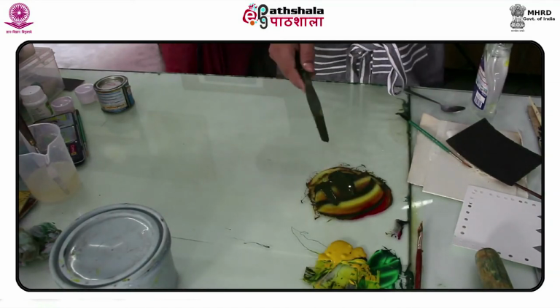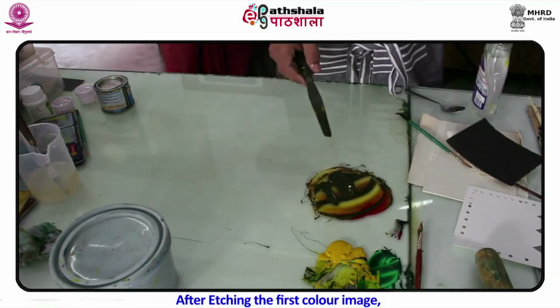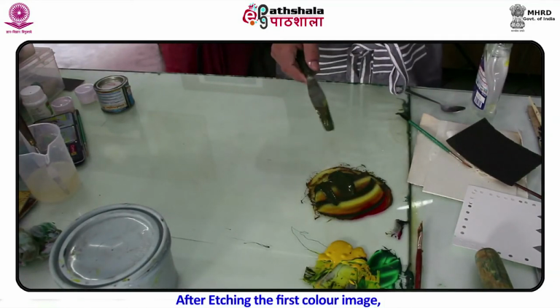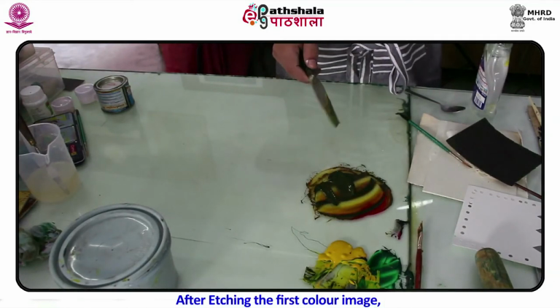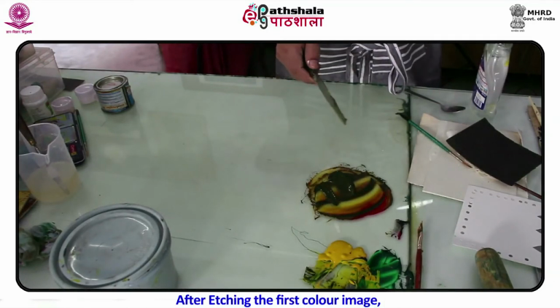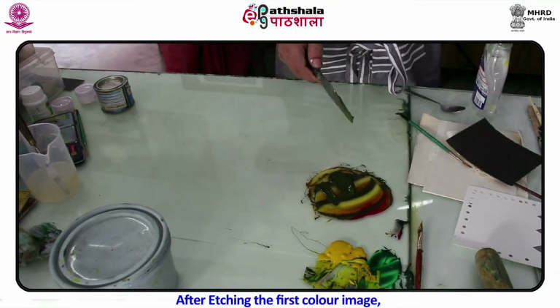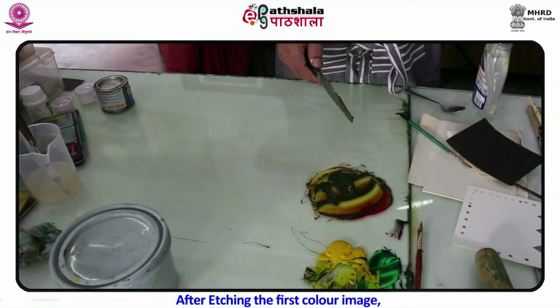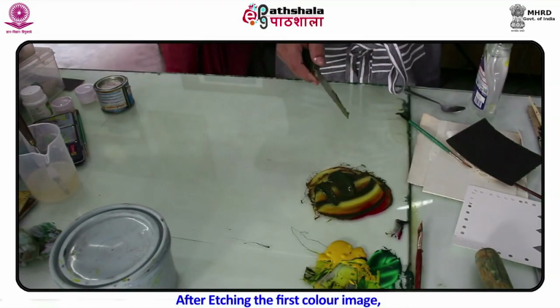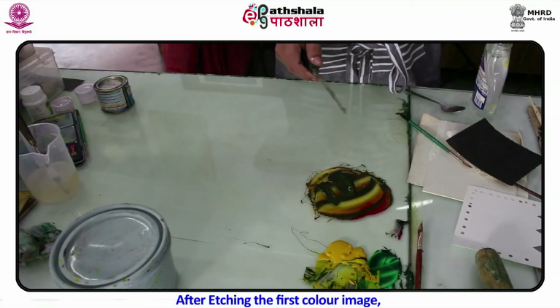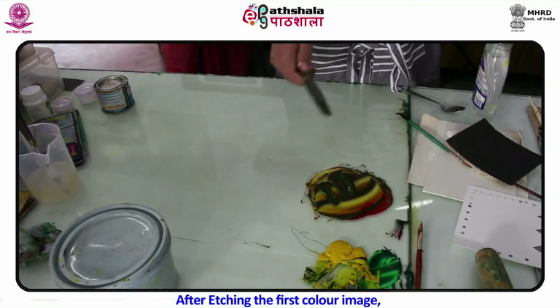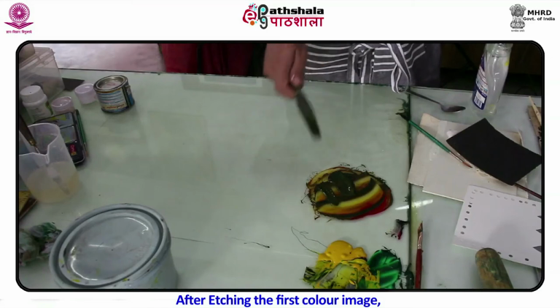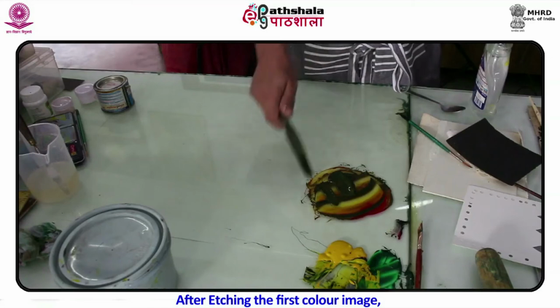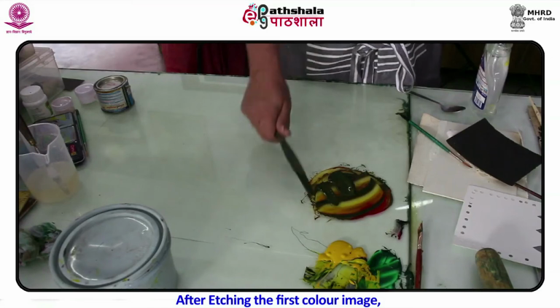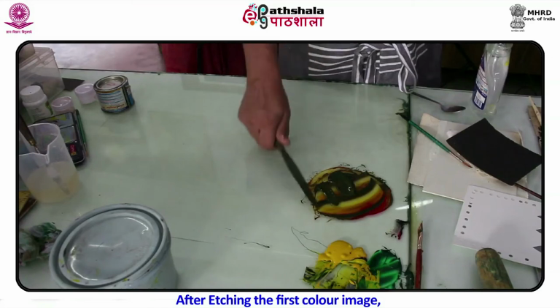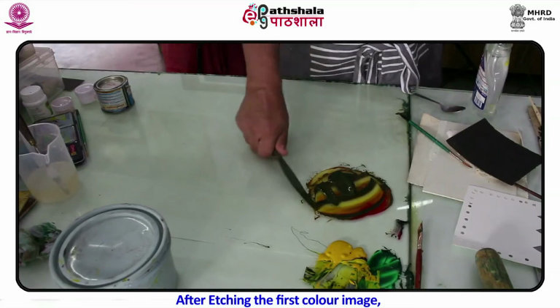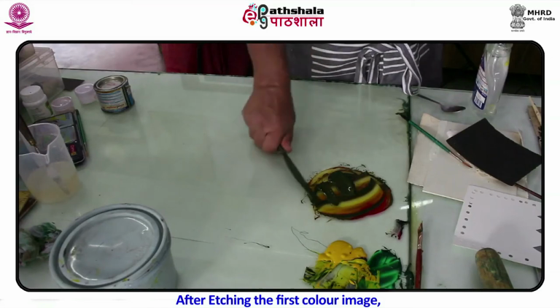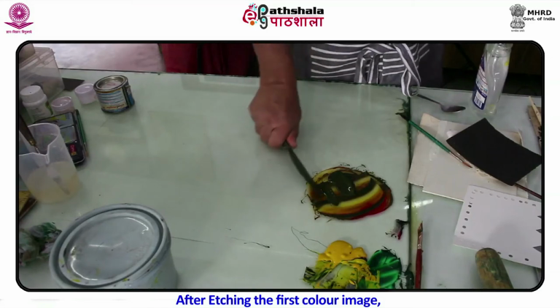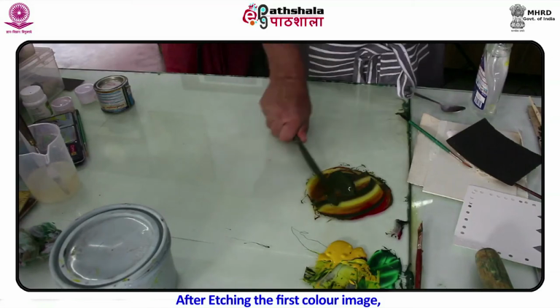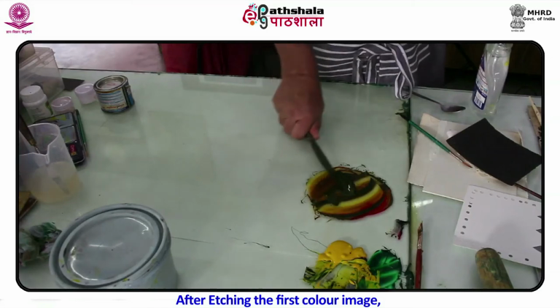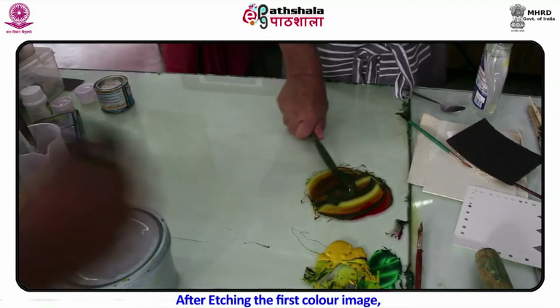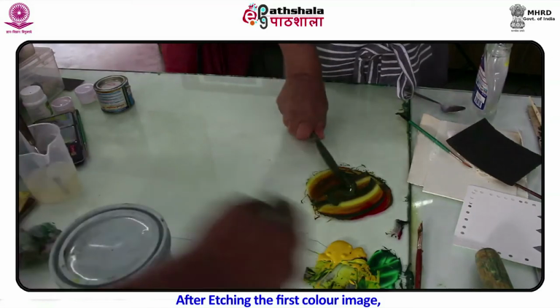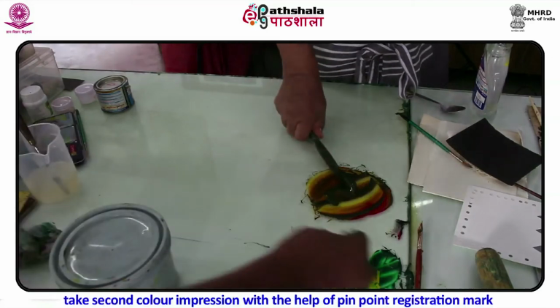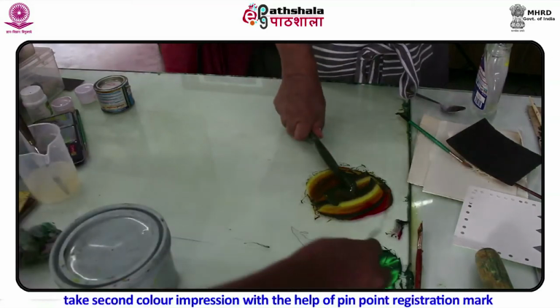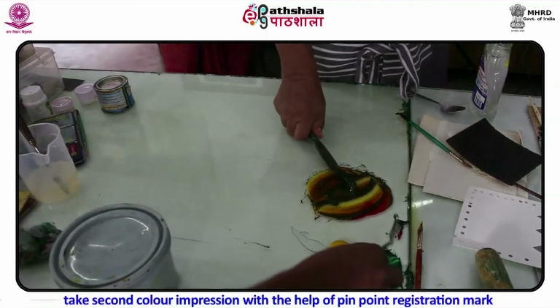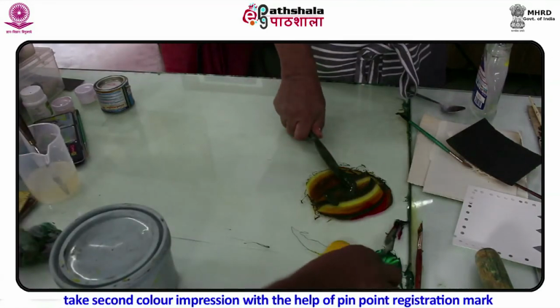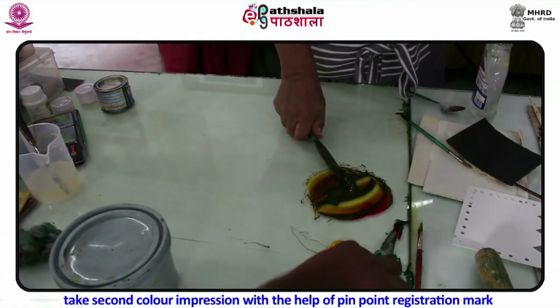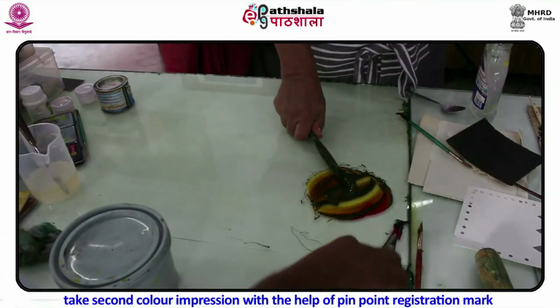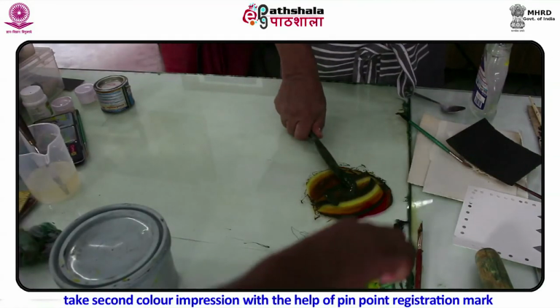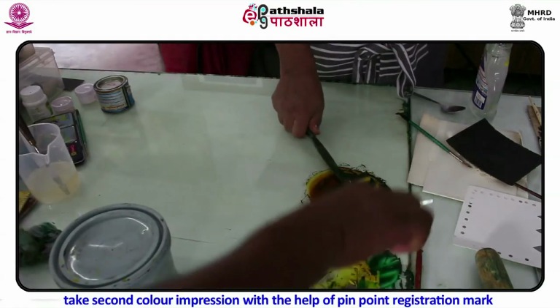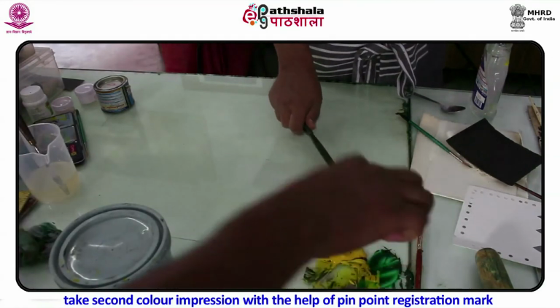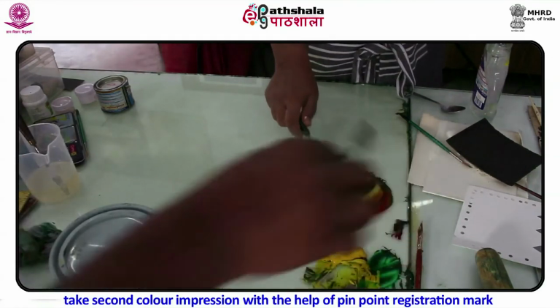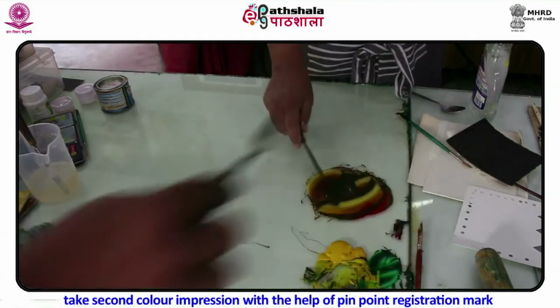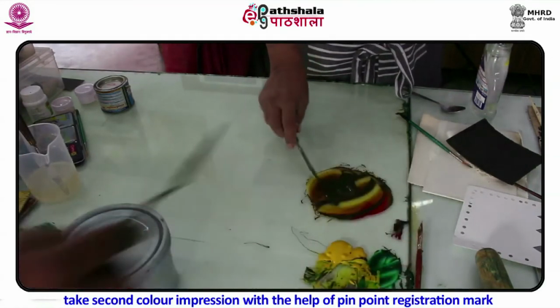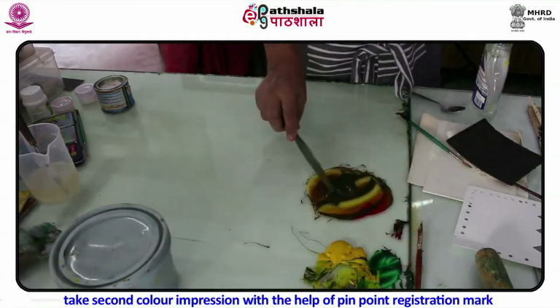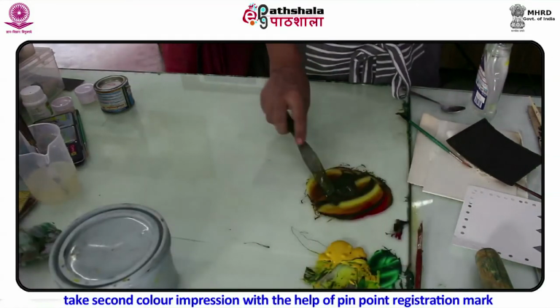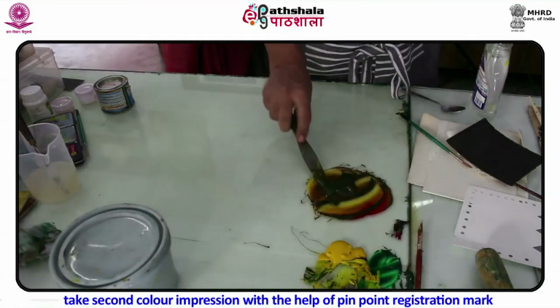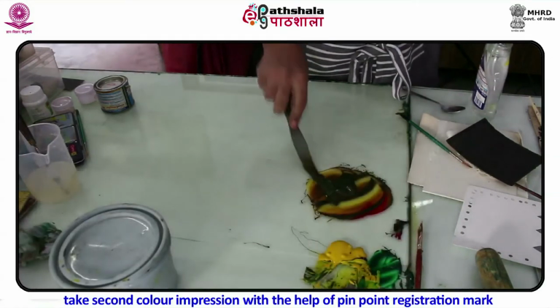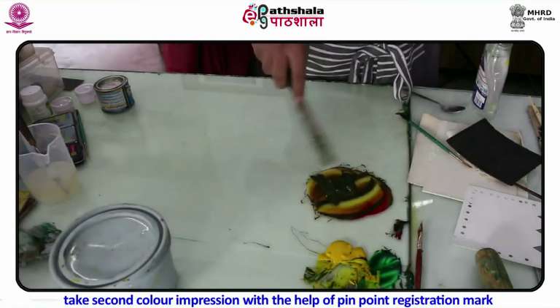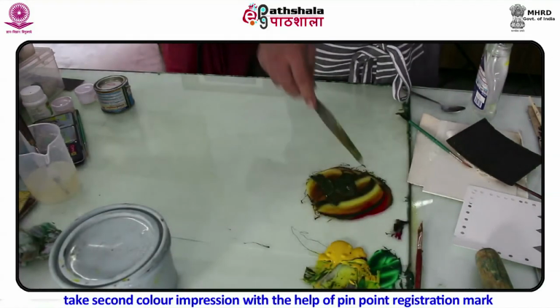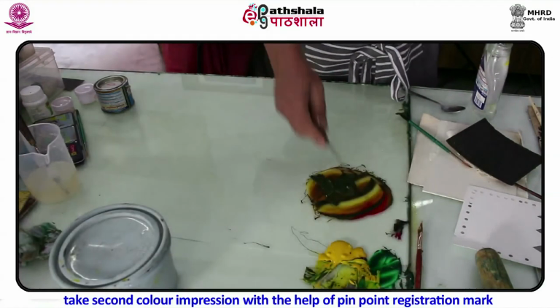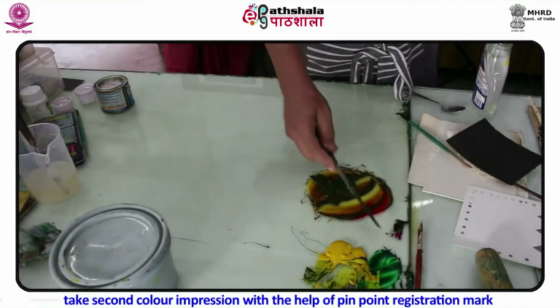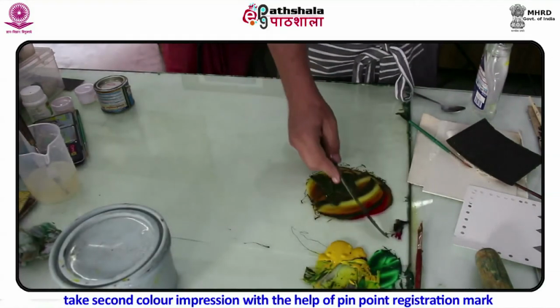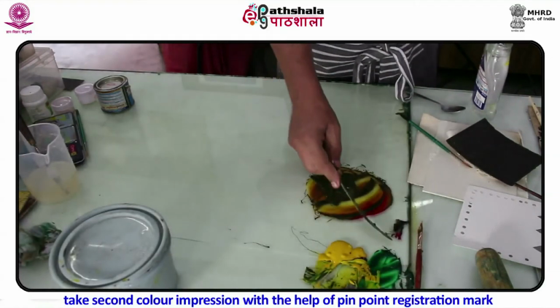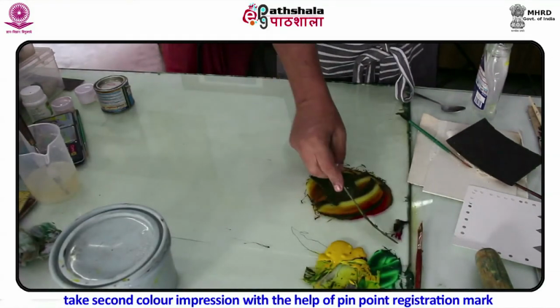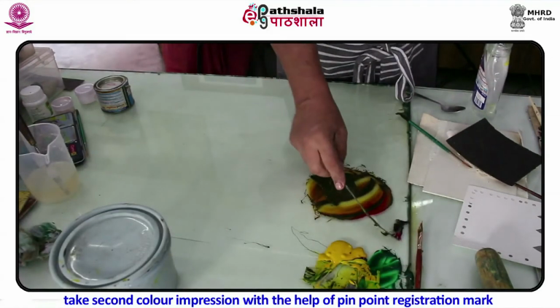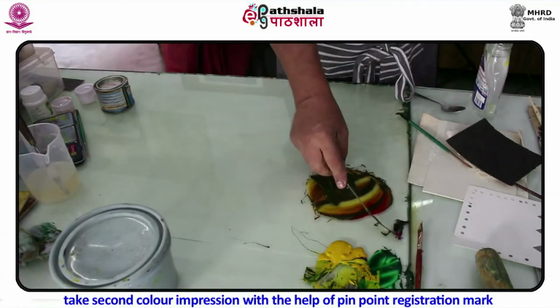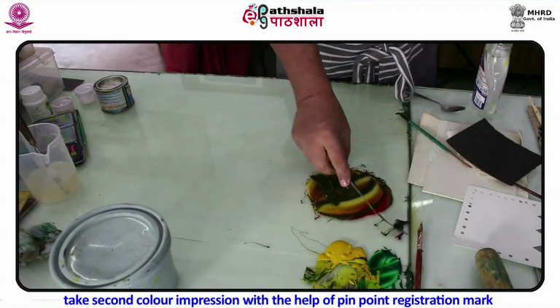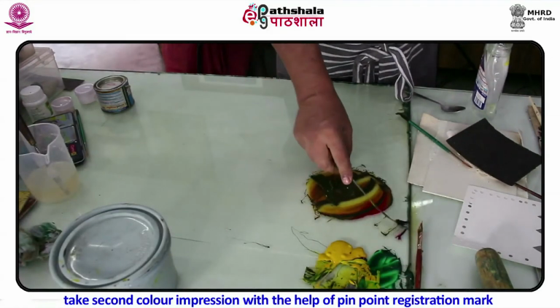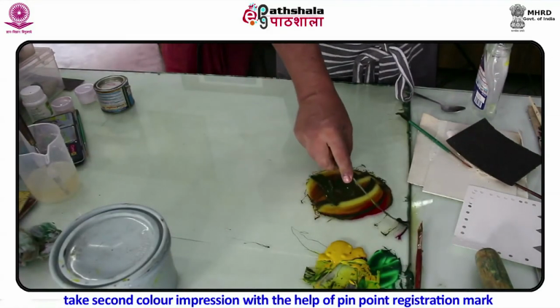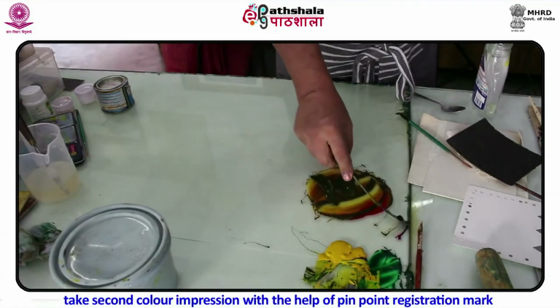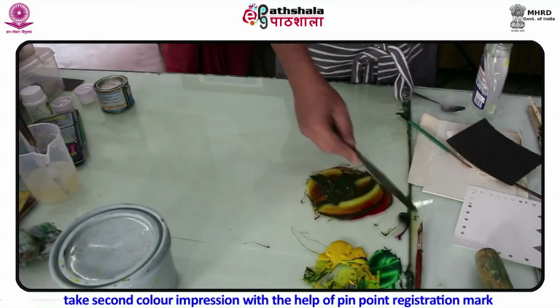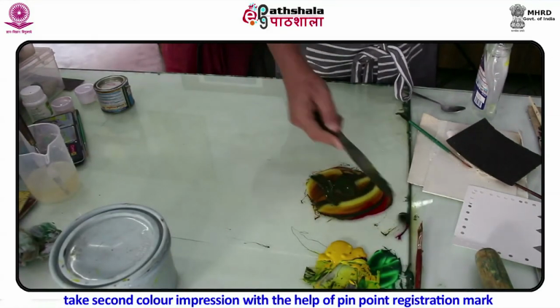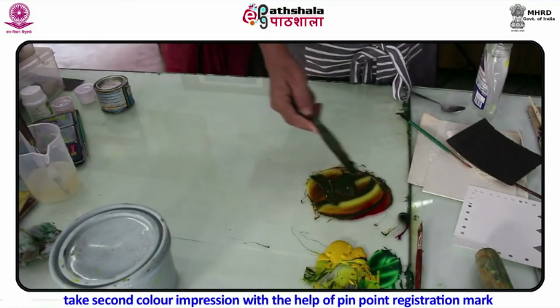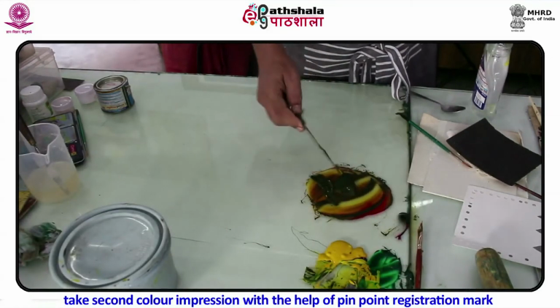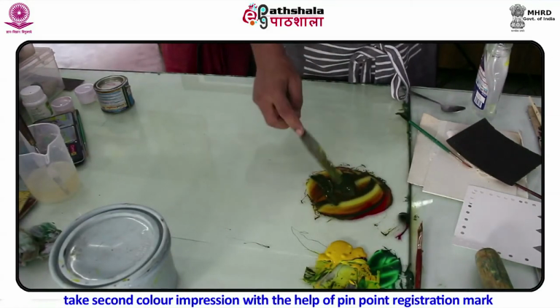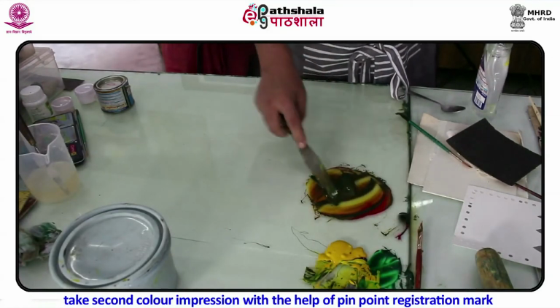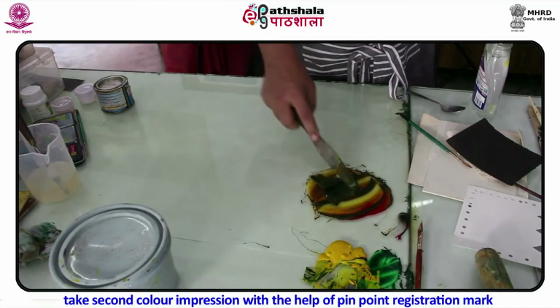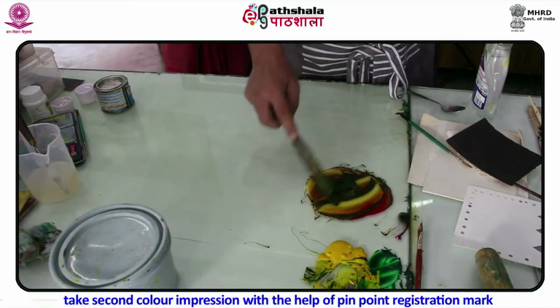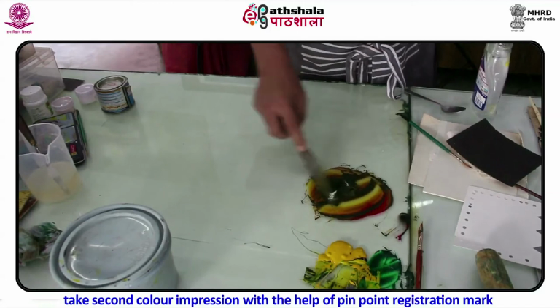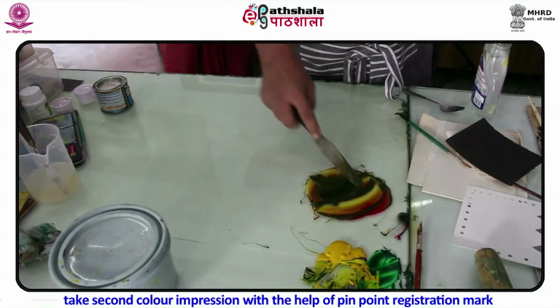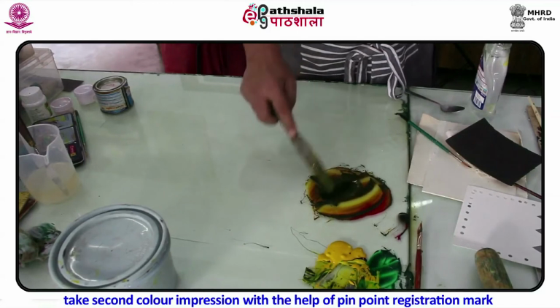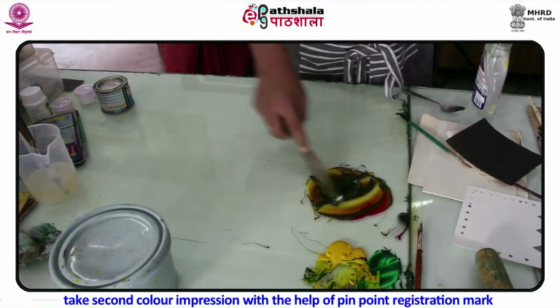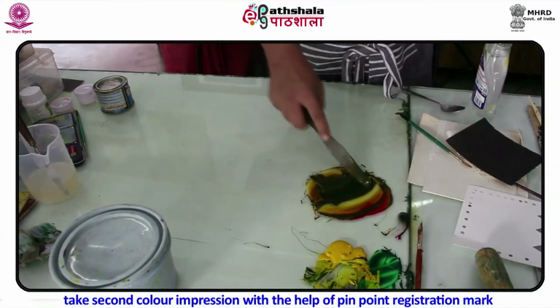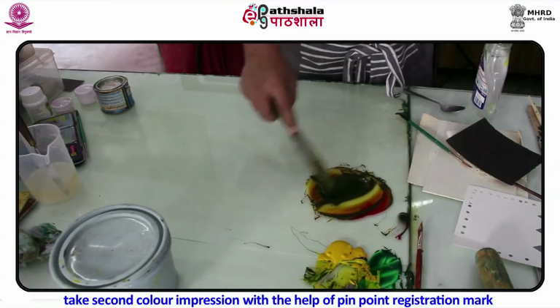After etching the first-color image, take the second-color impression with the help of pinpoint registration marks.